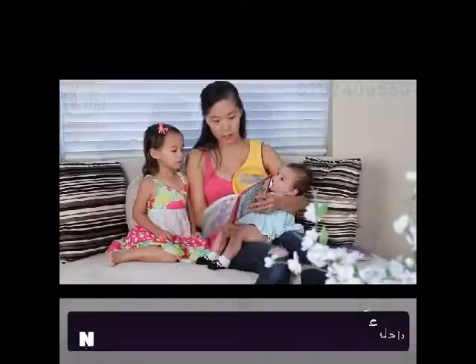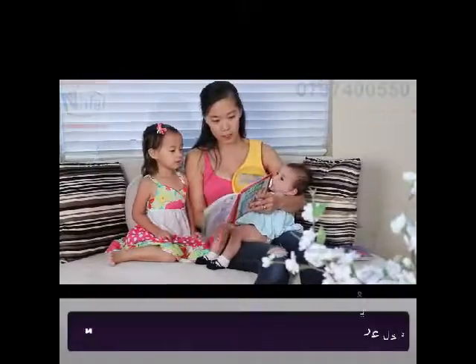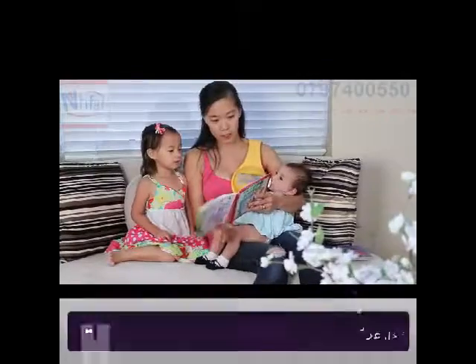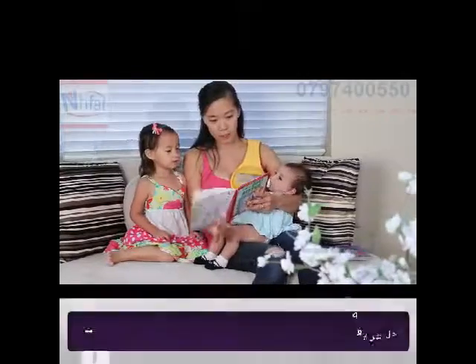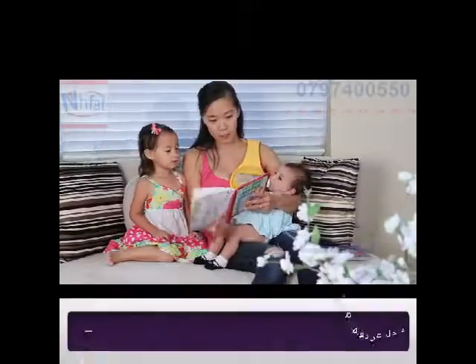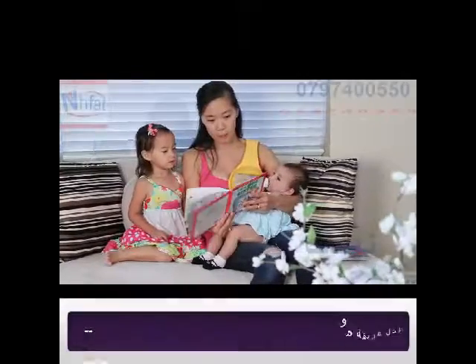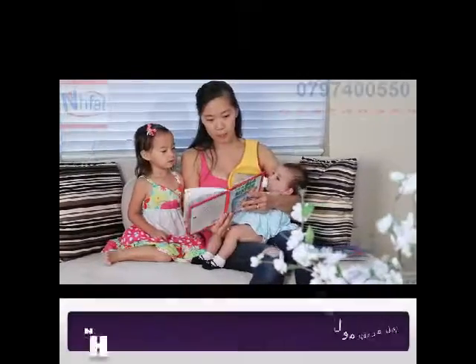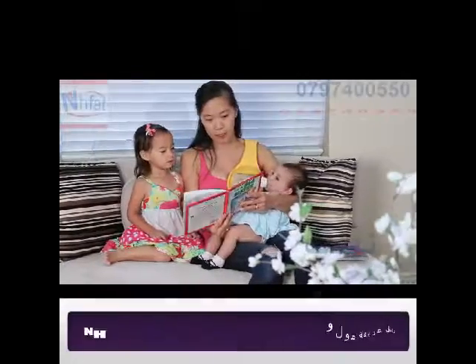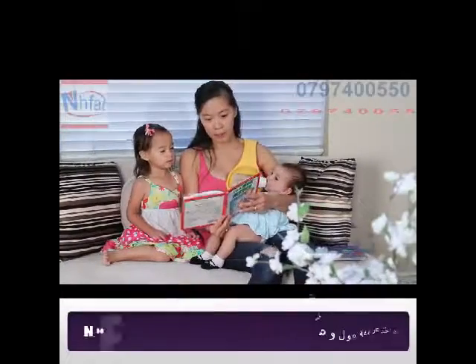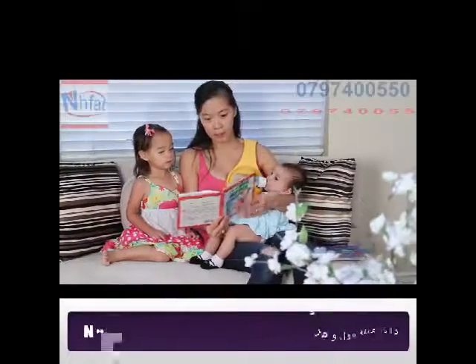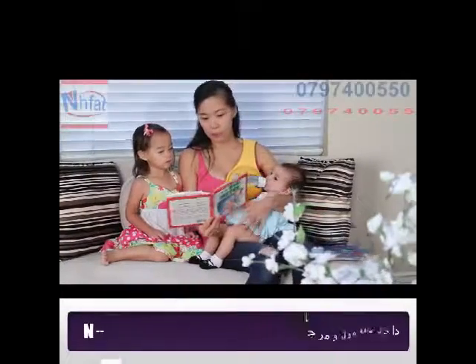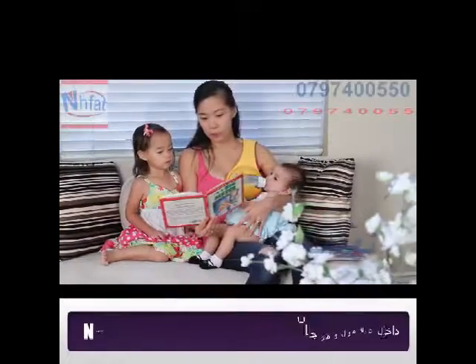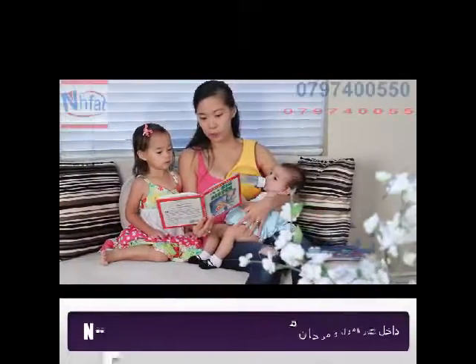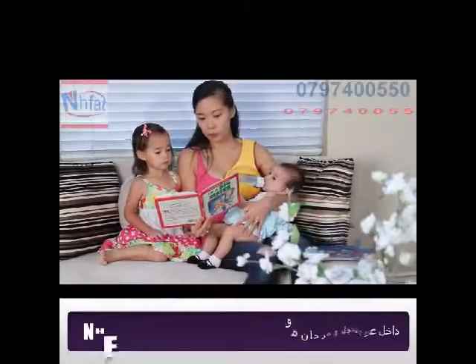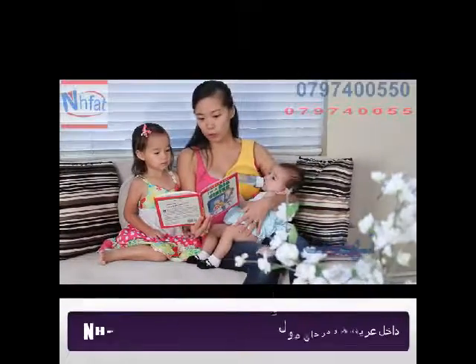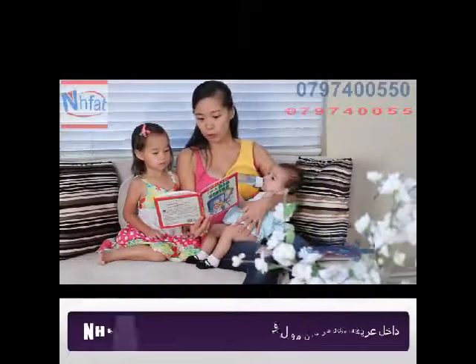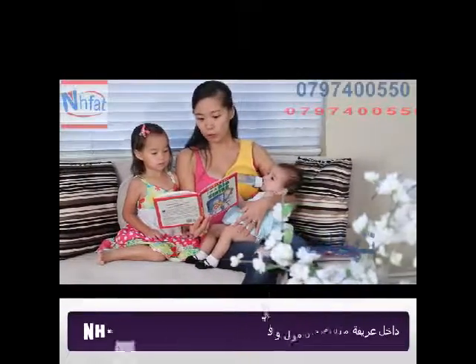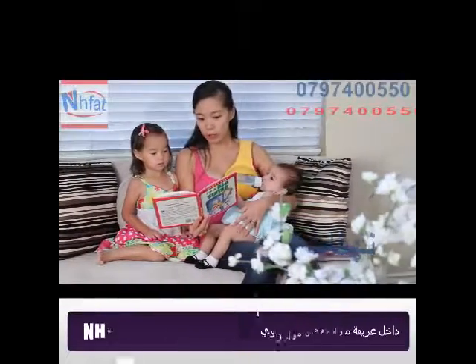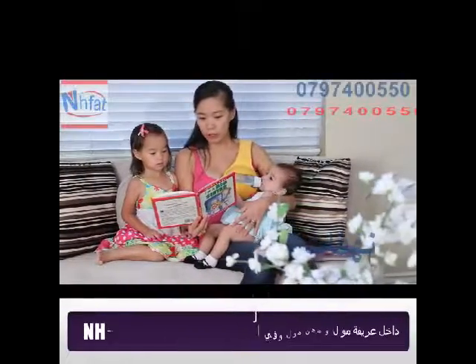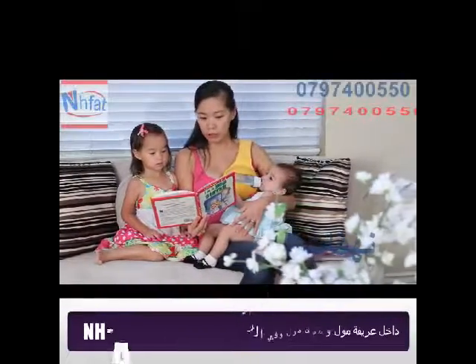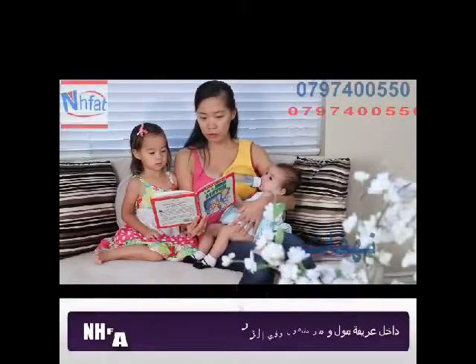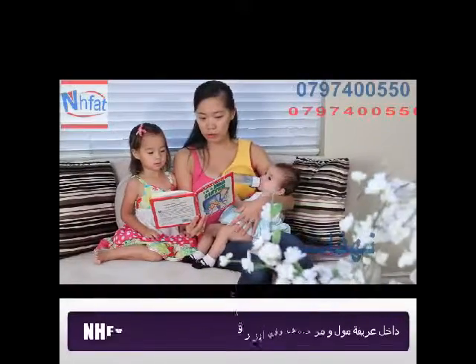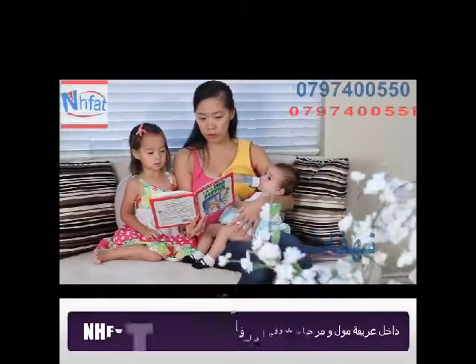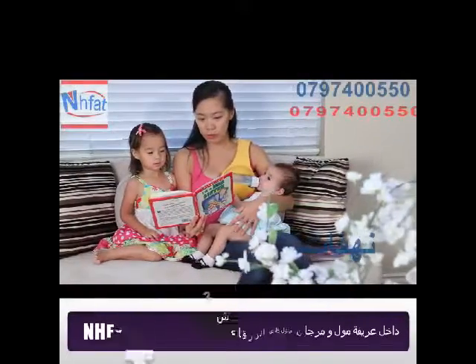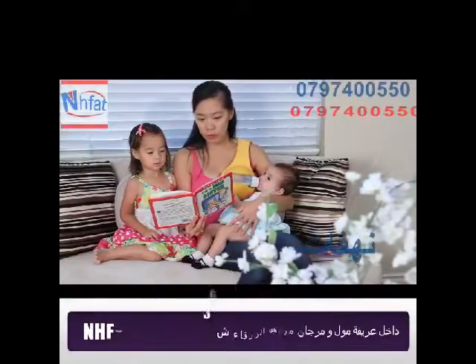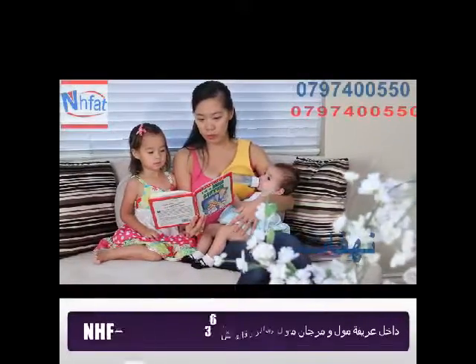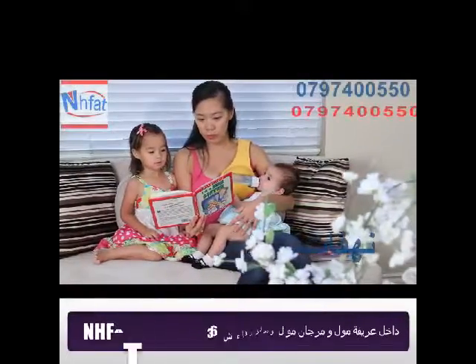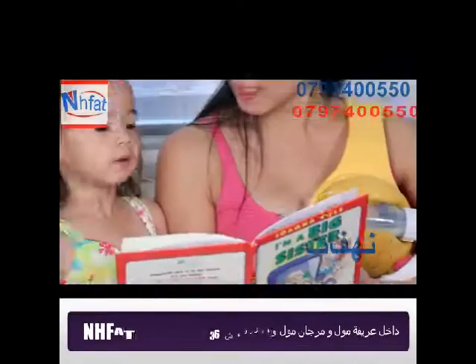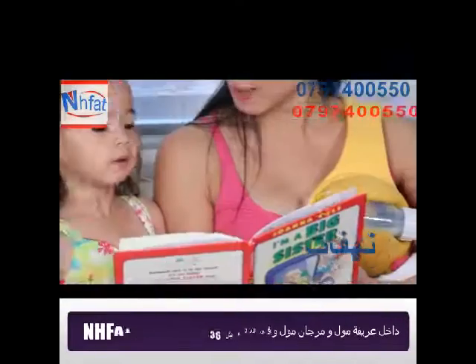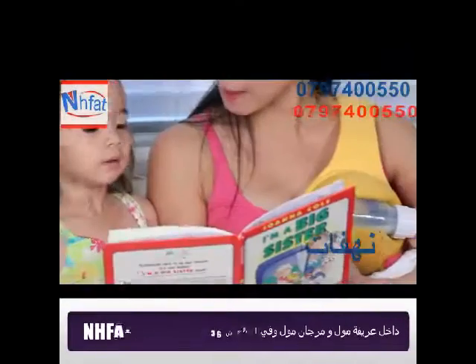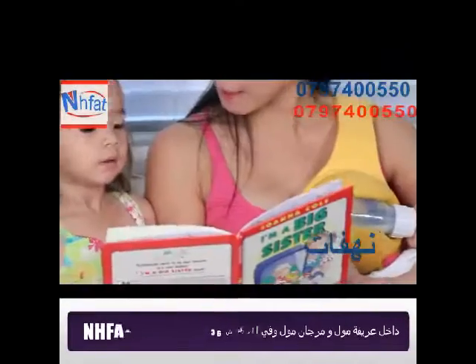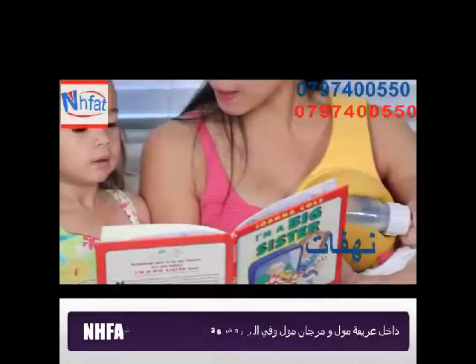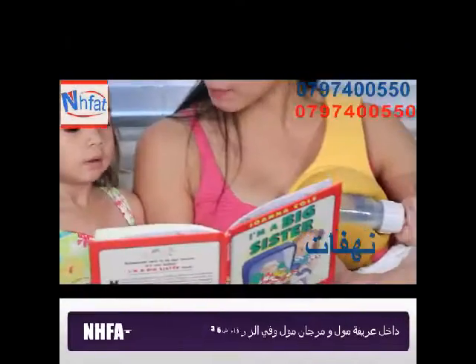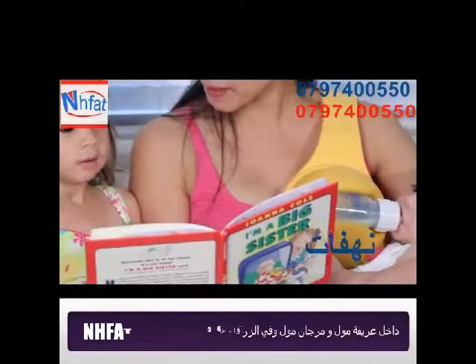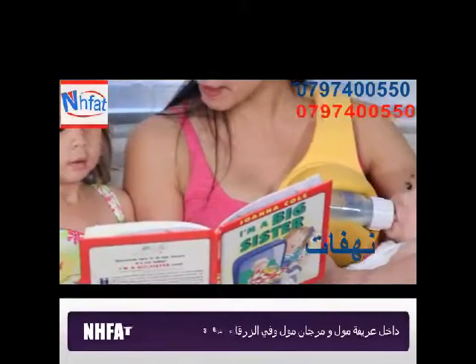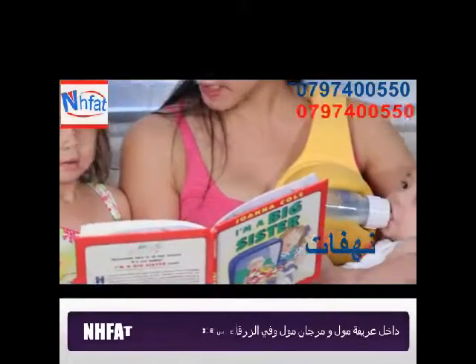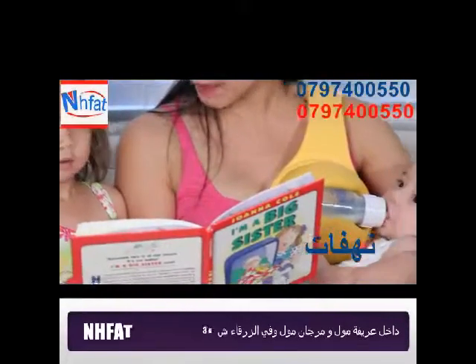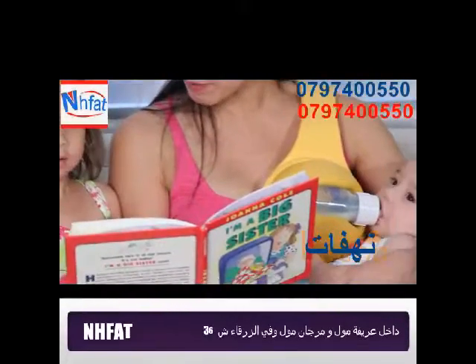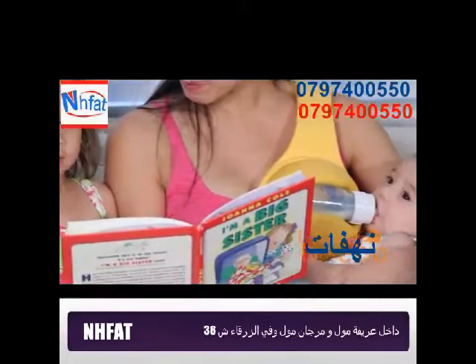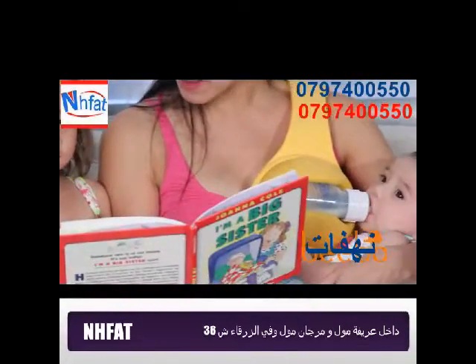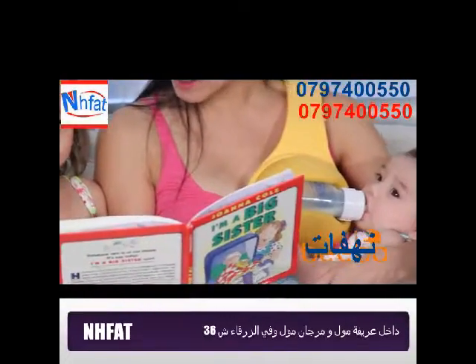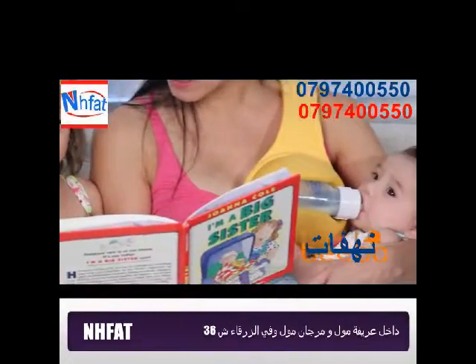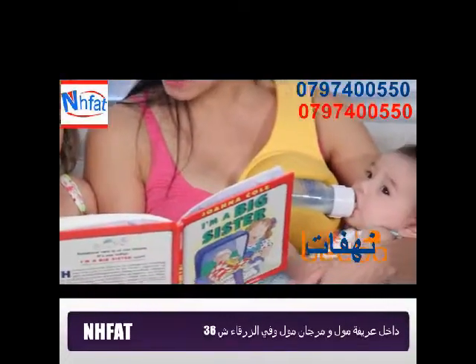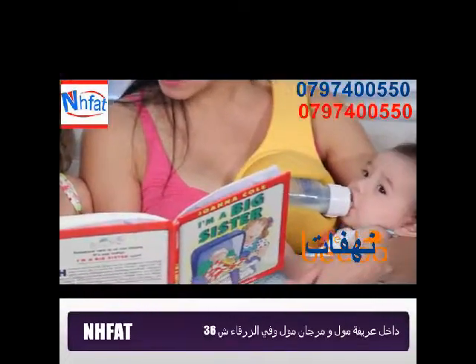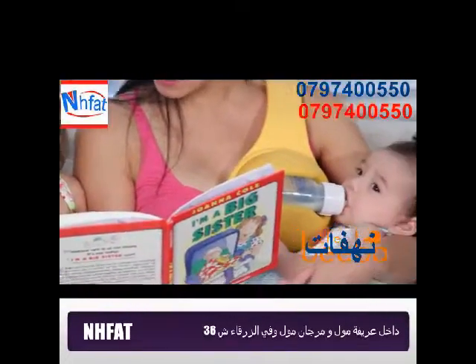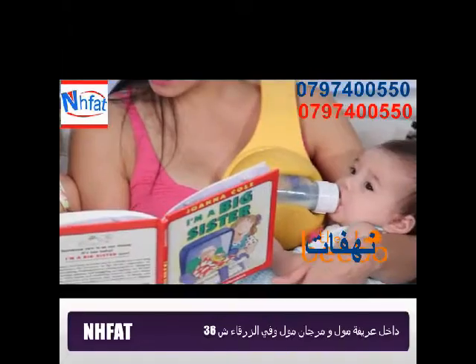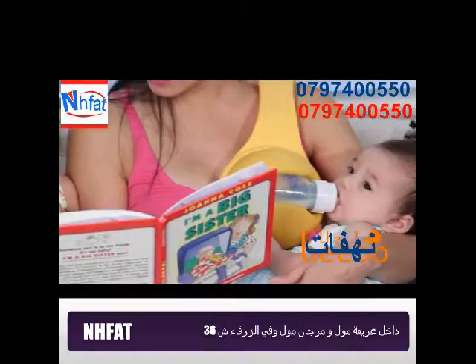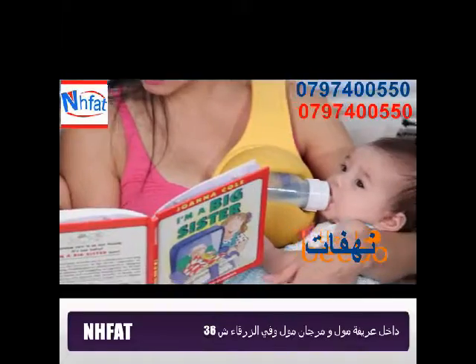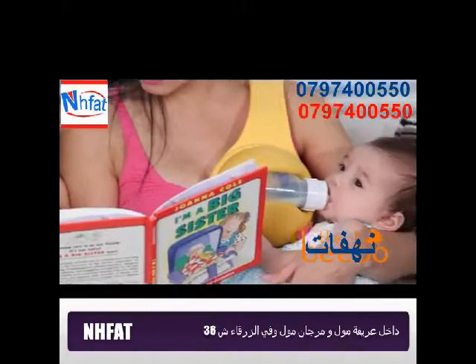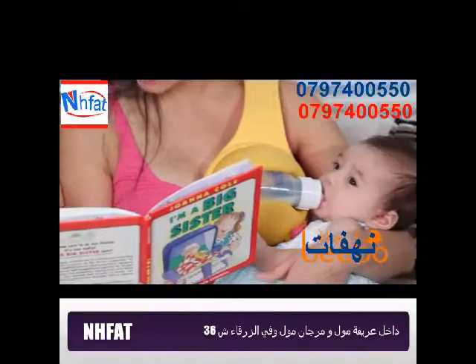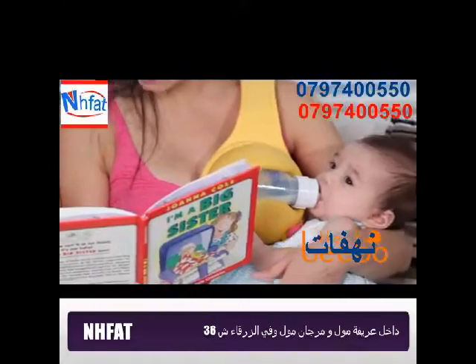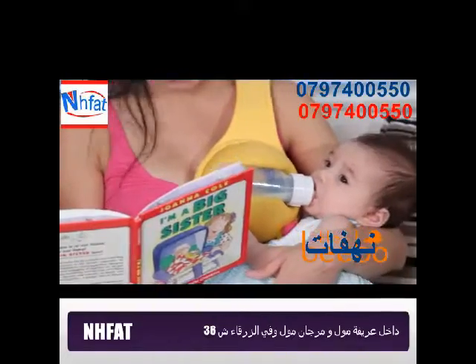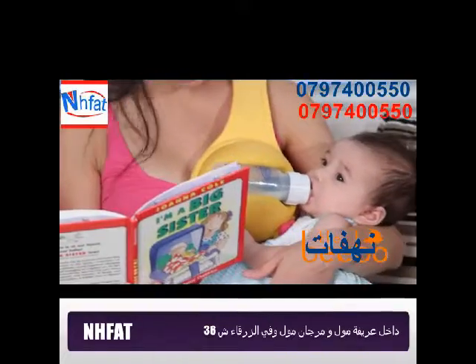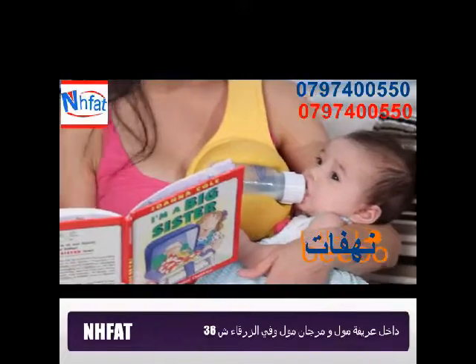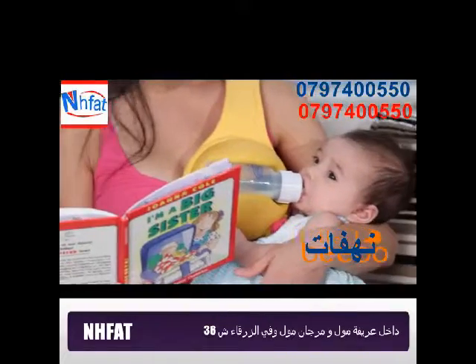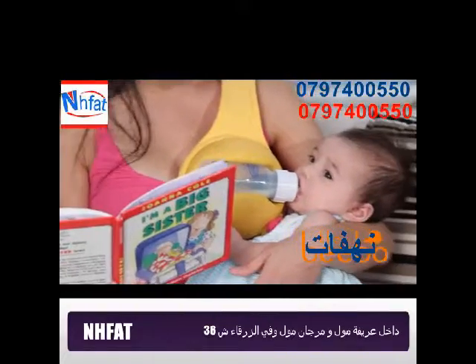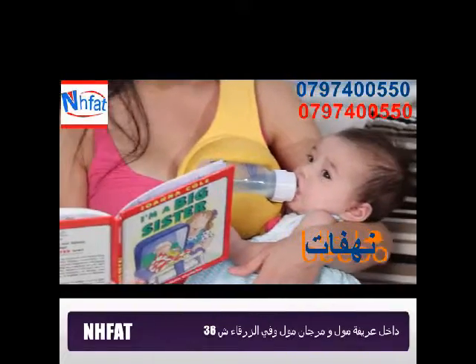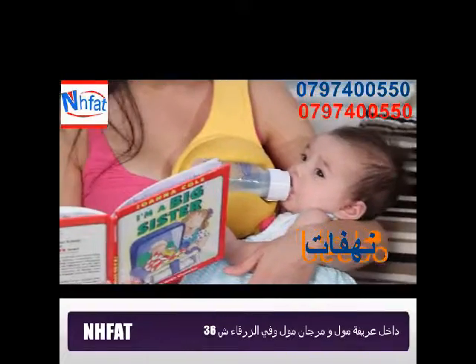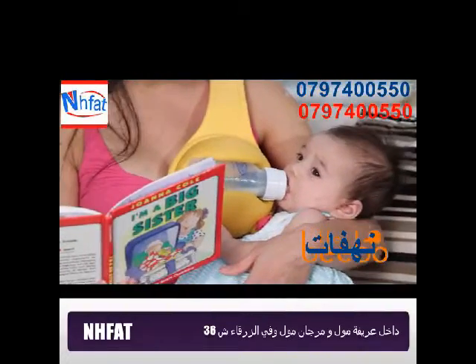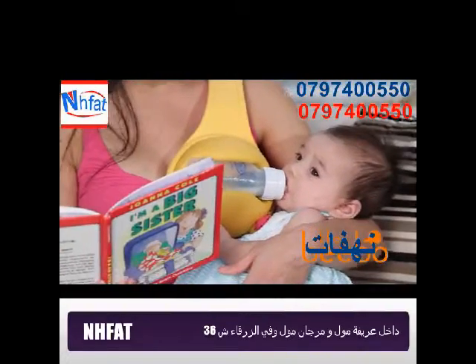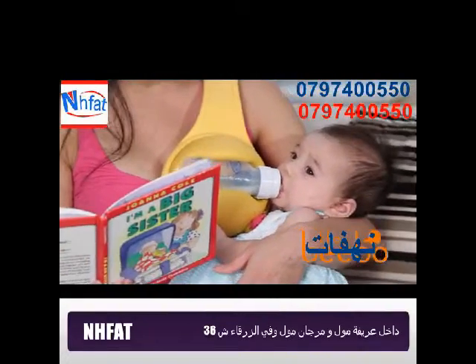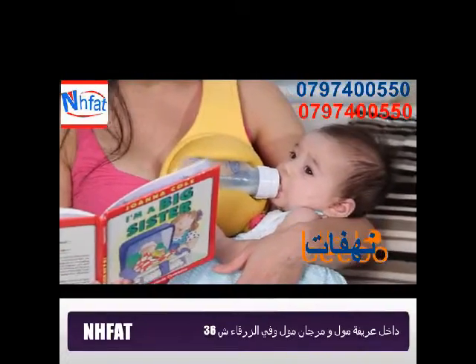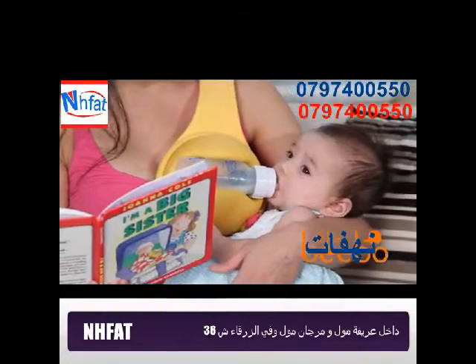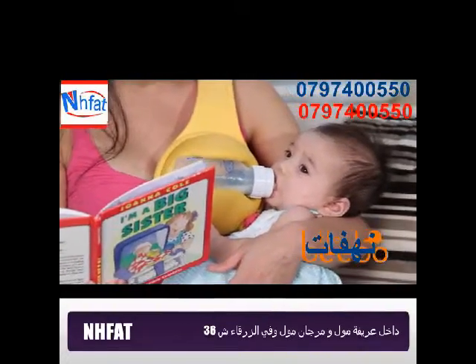All new parents need a helping hand. Introducing the Bebo, a better way to bottle feed.